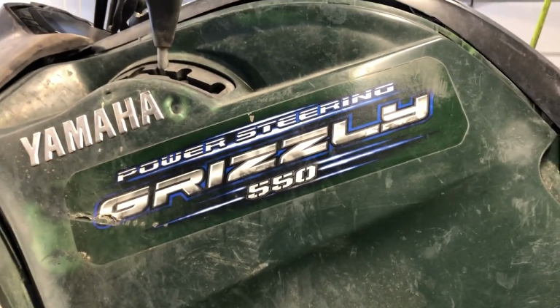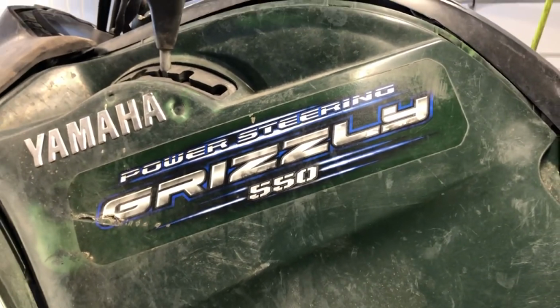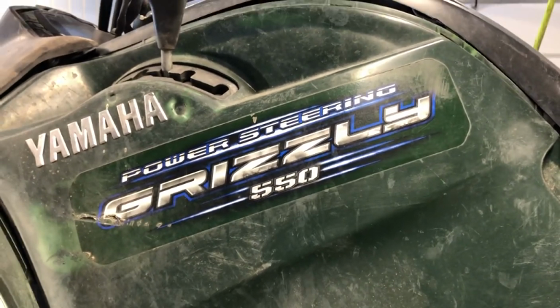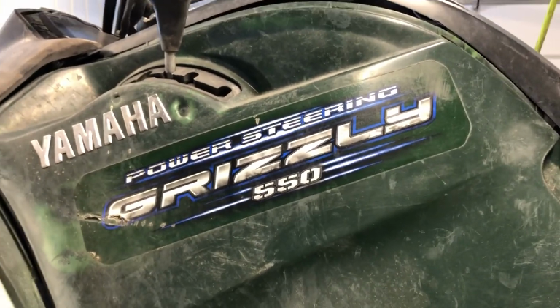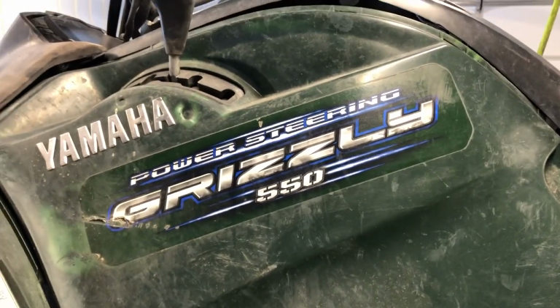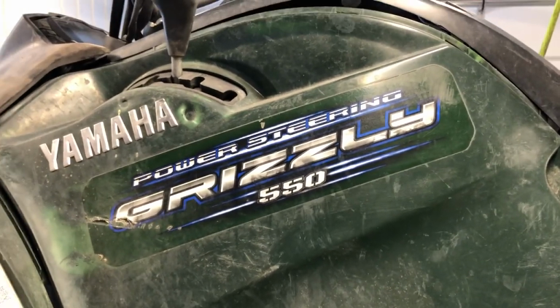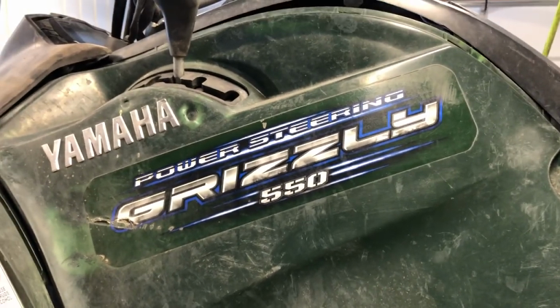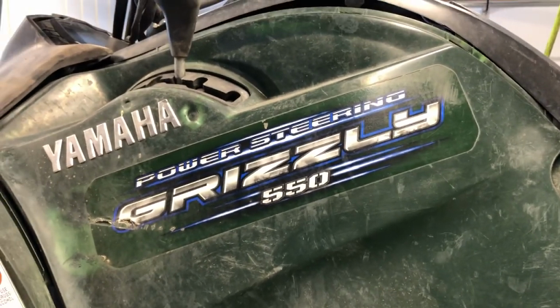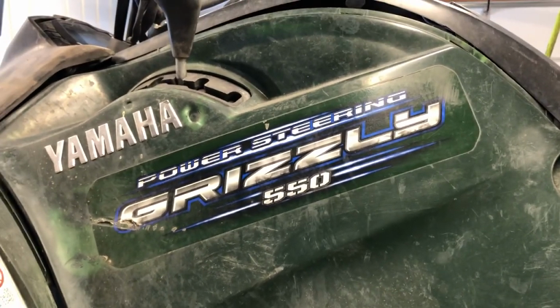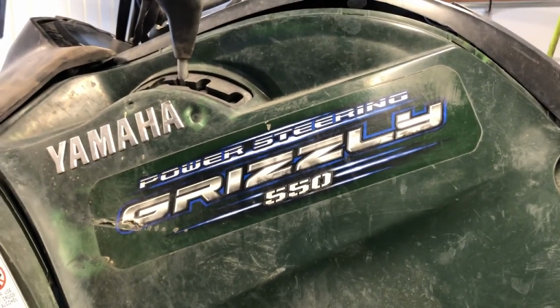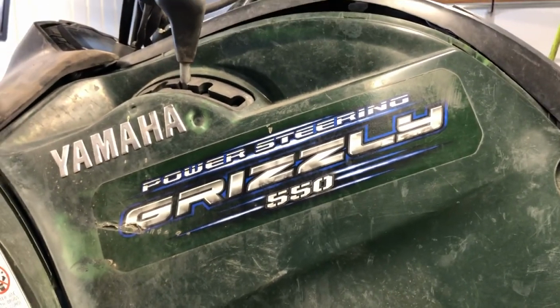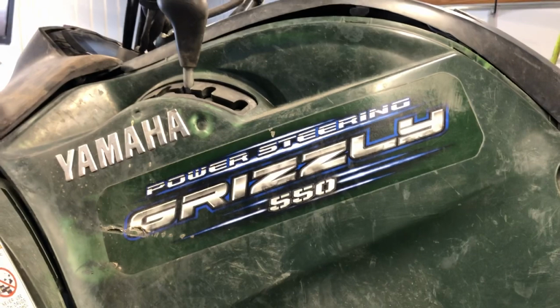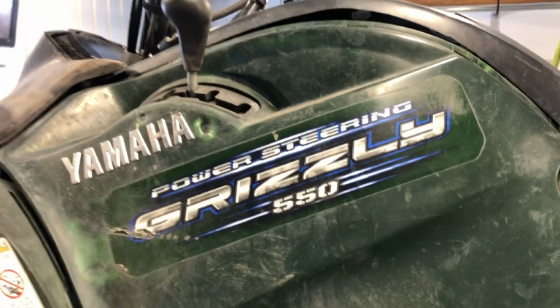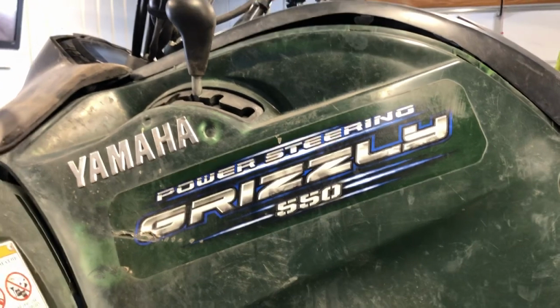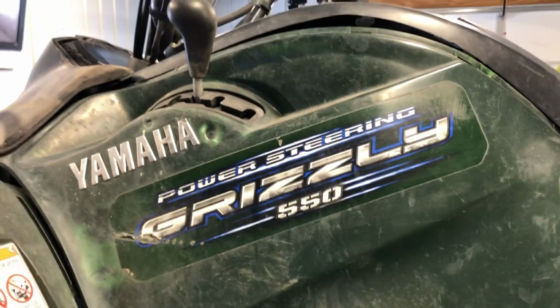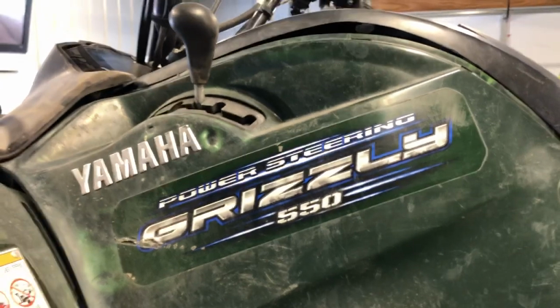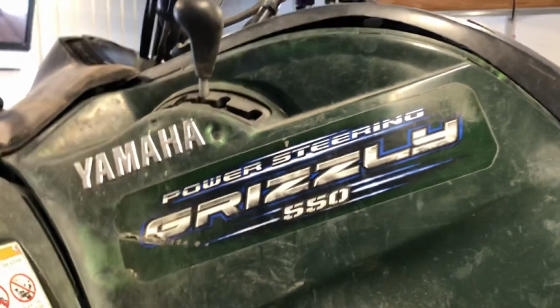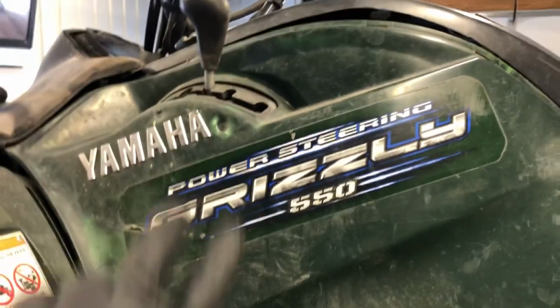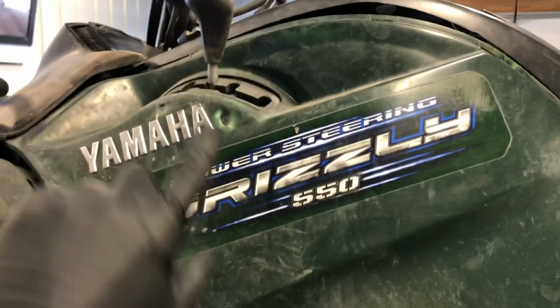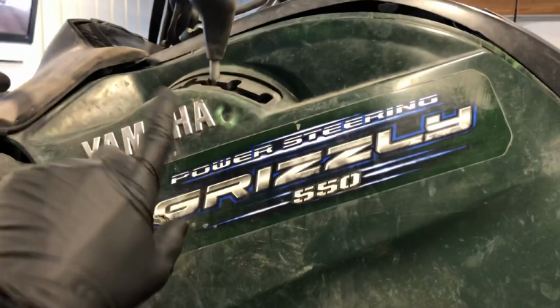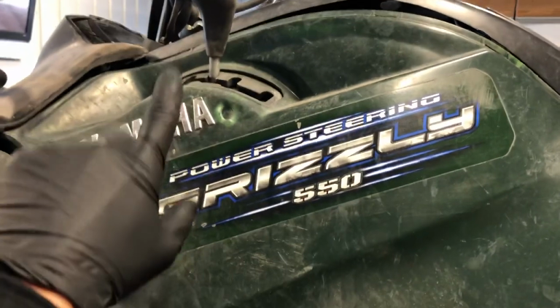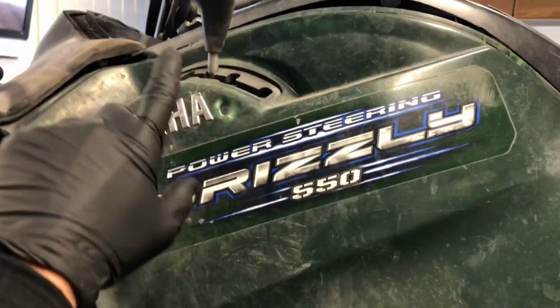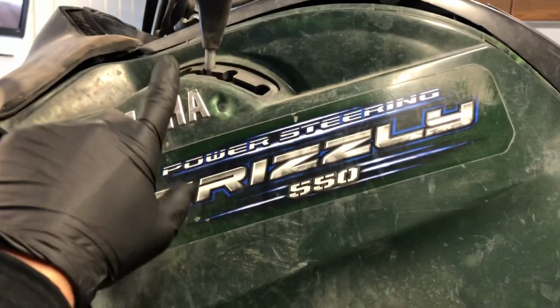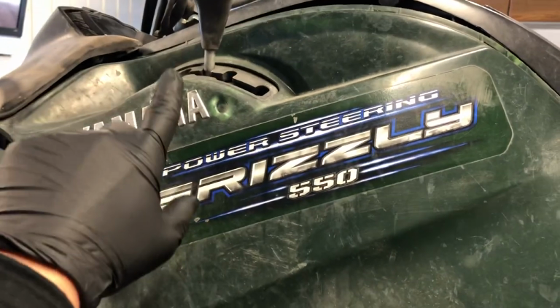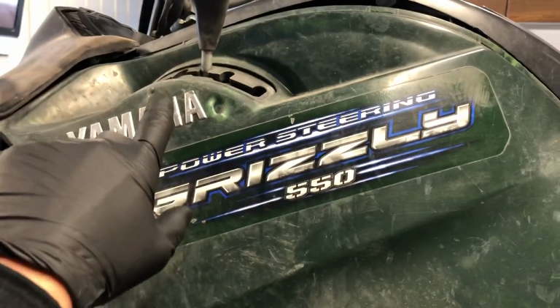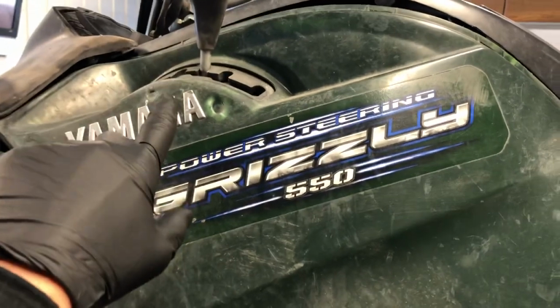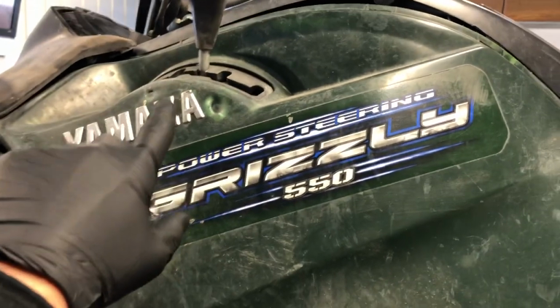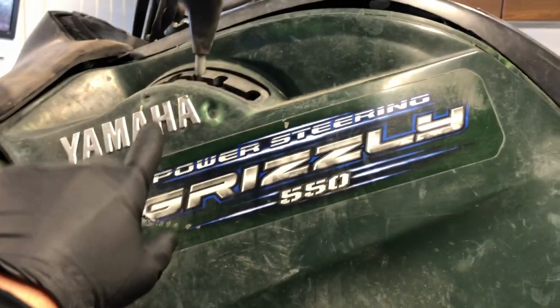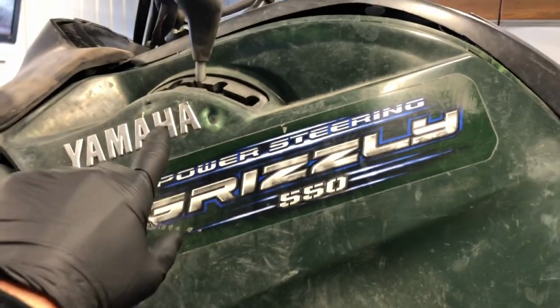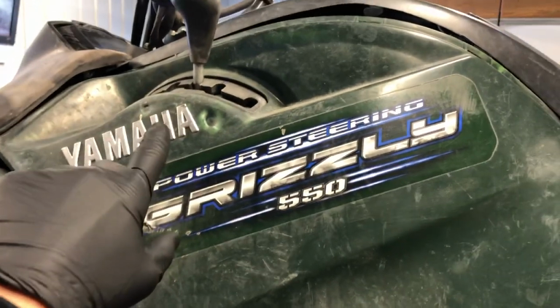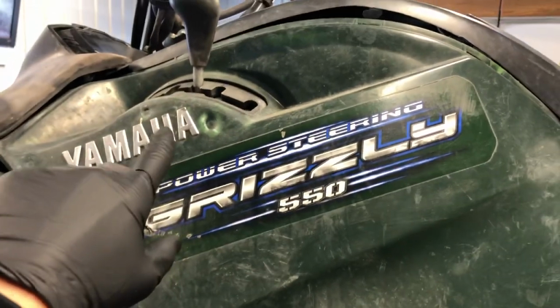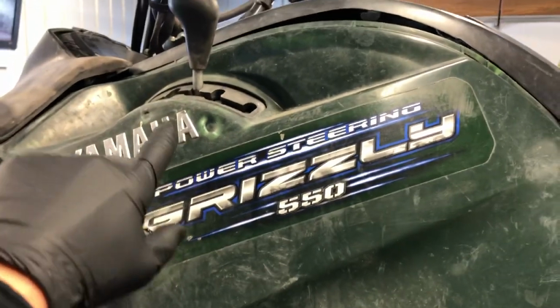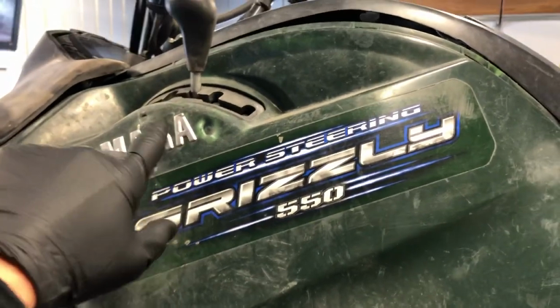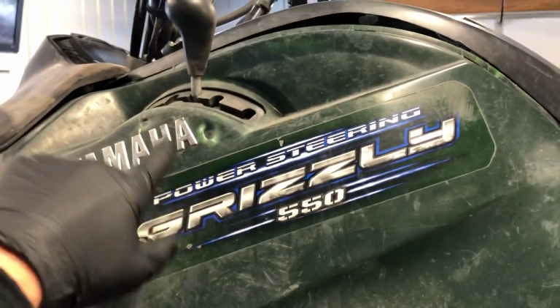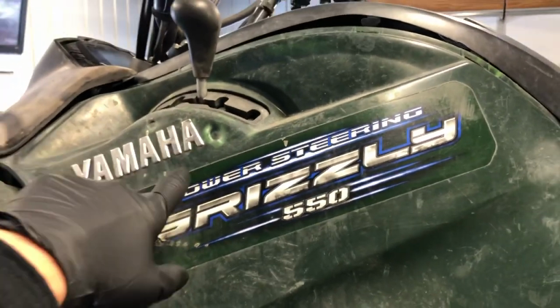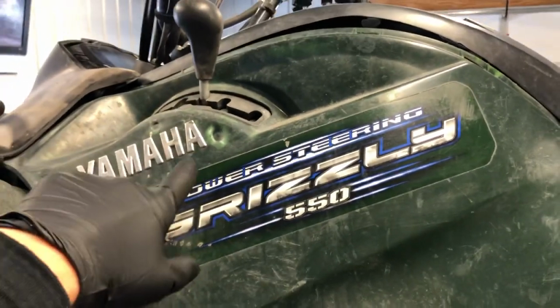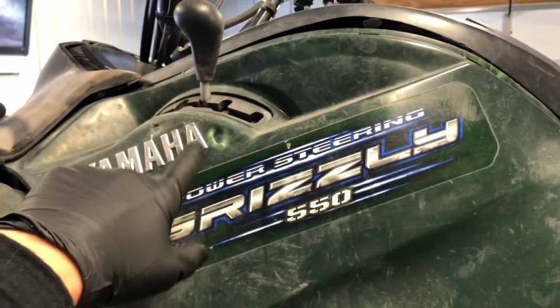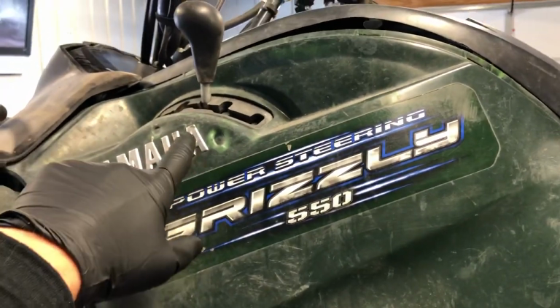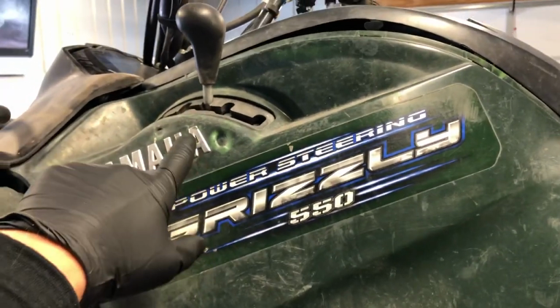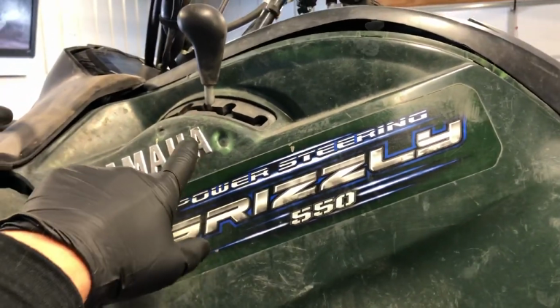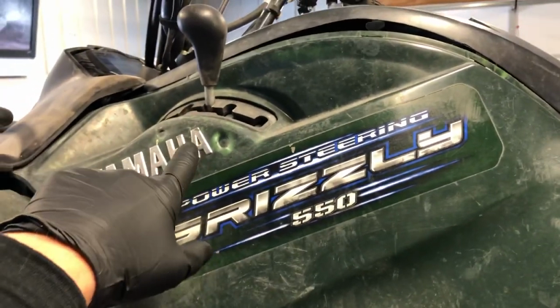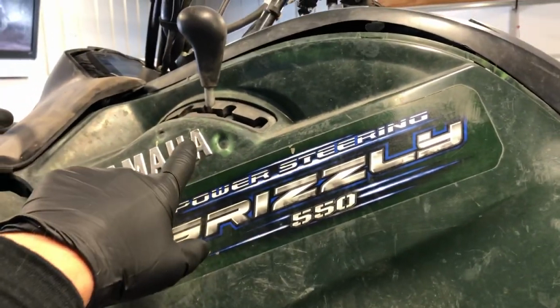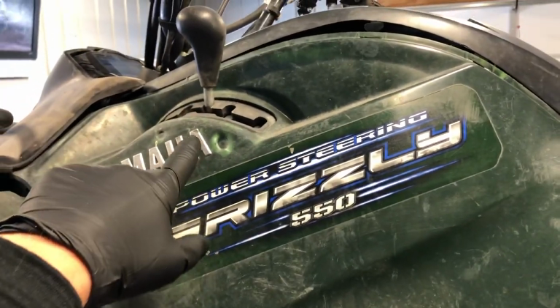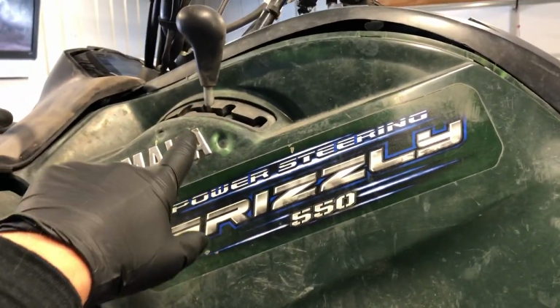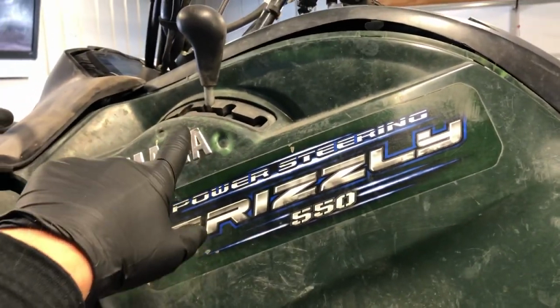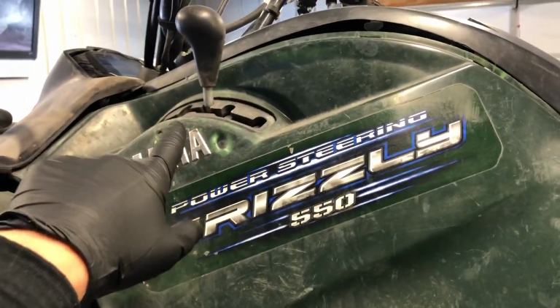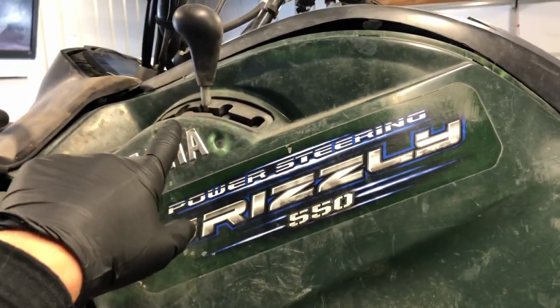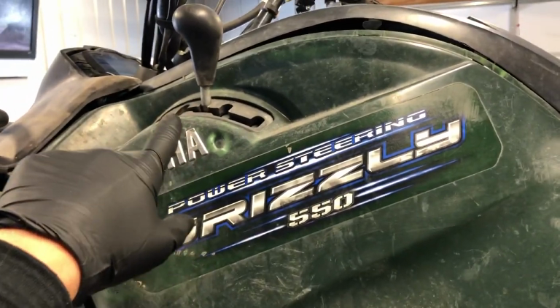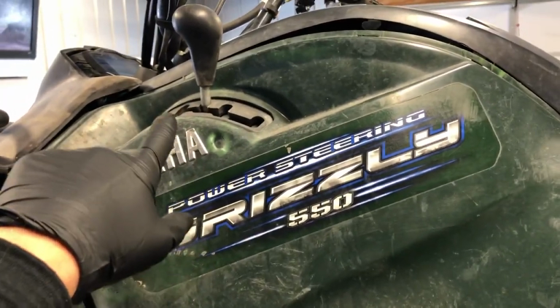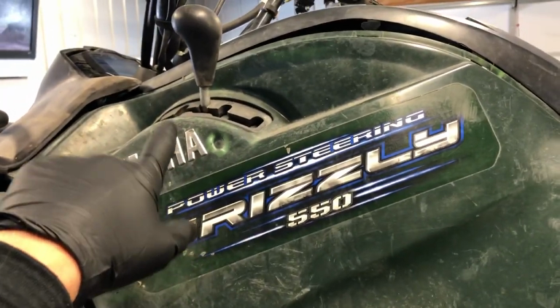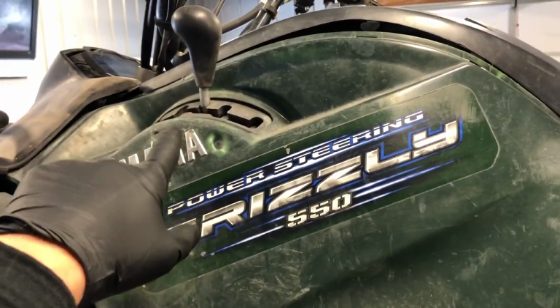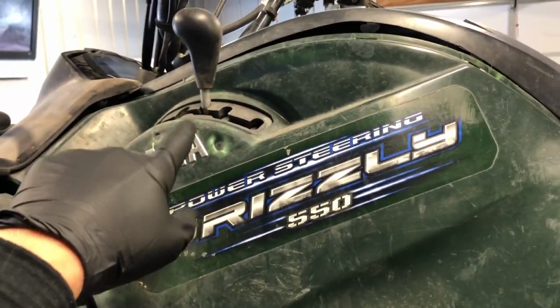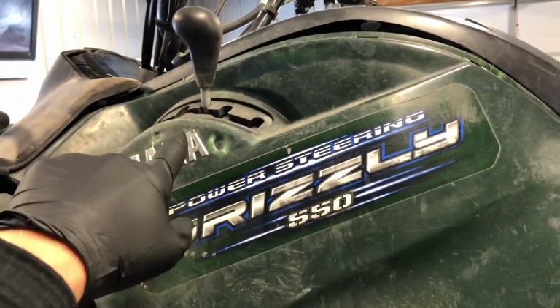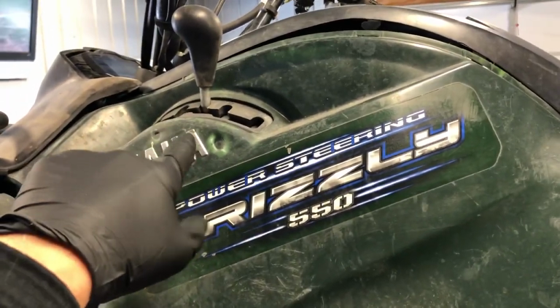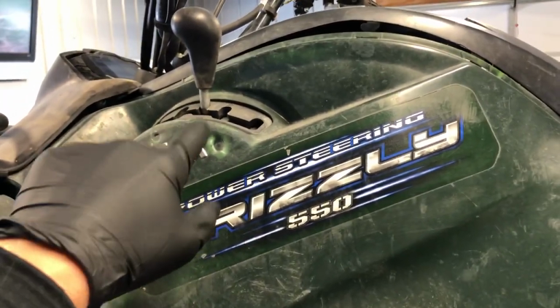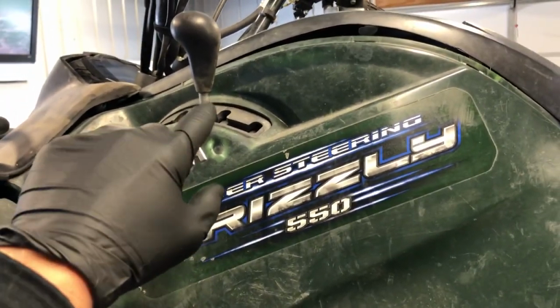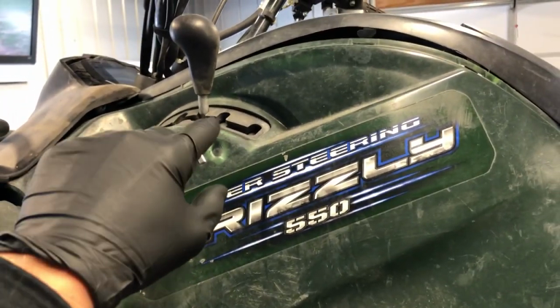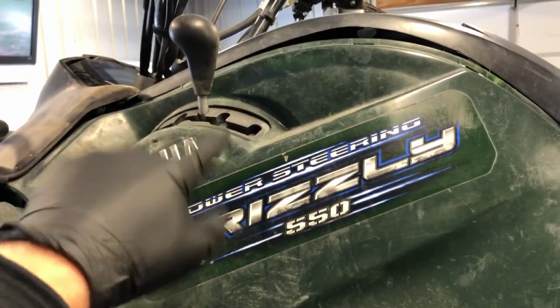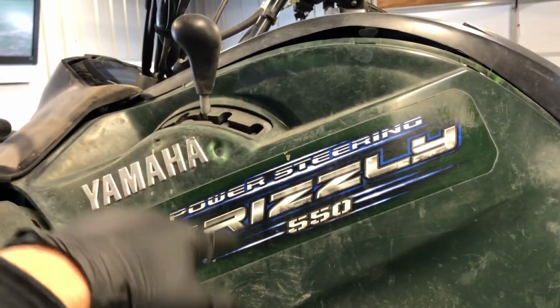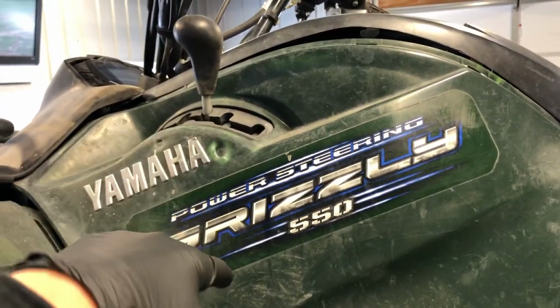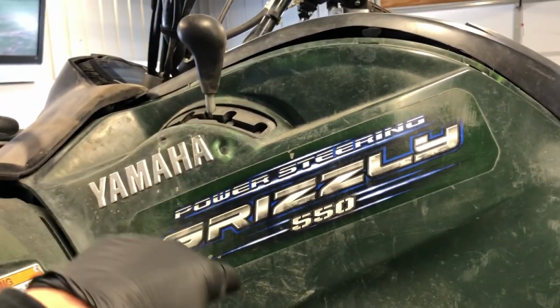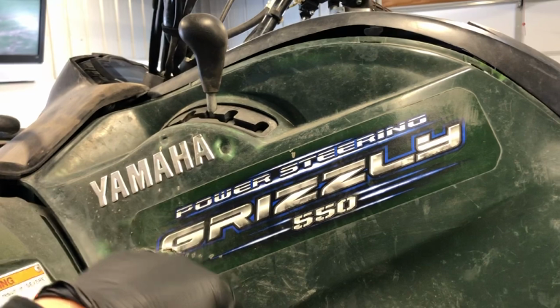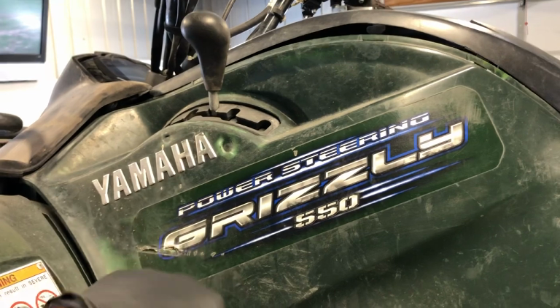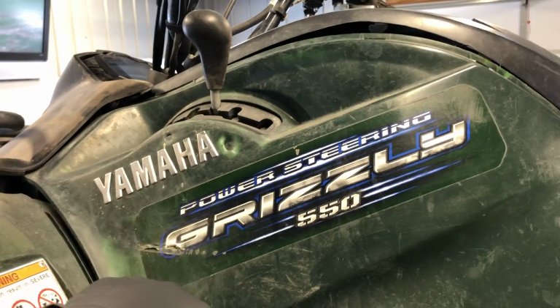We're going to start on your left hand side. This is your shifter. You've got high, low, neutral, reverse, and then park.